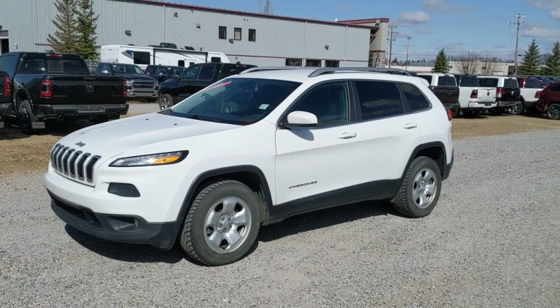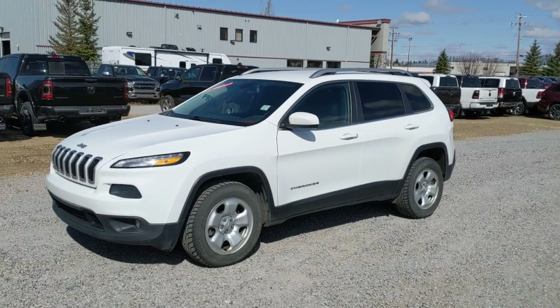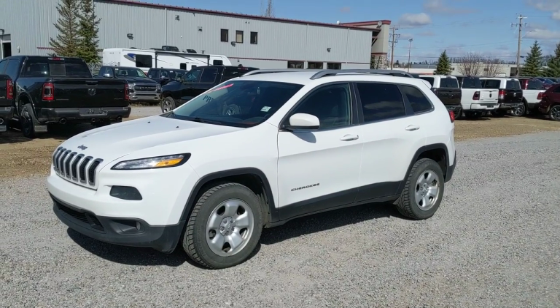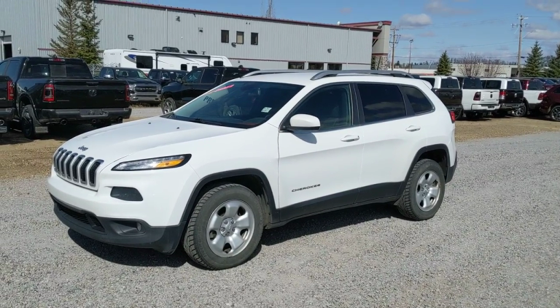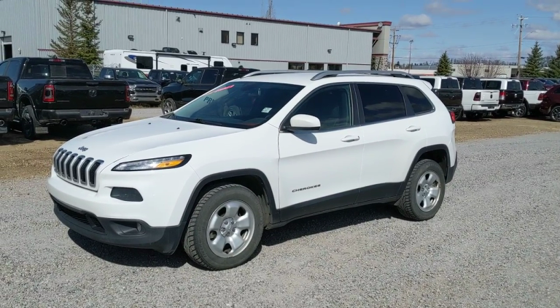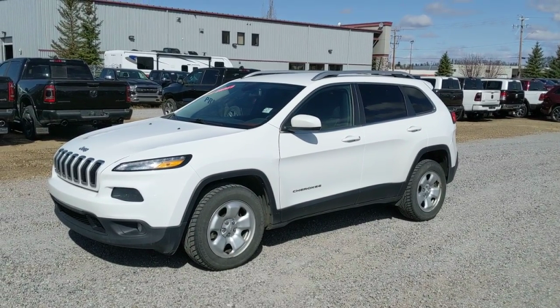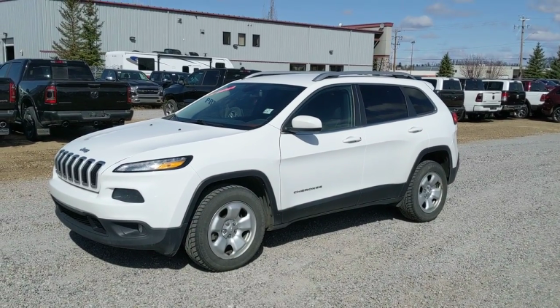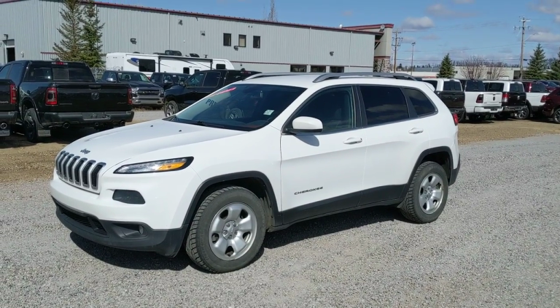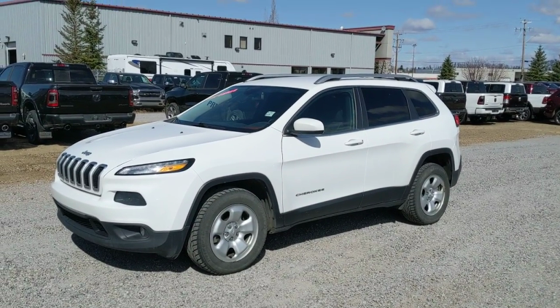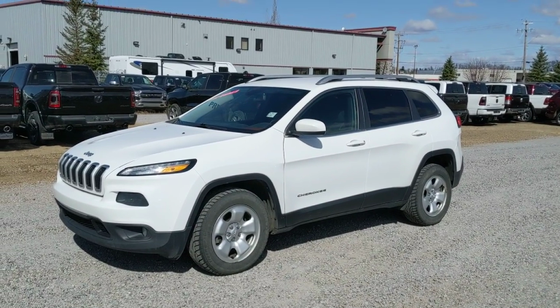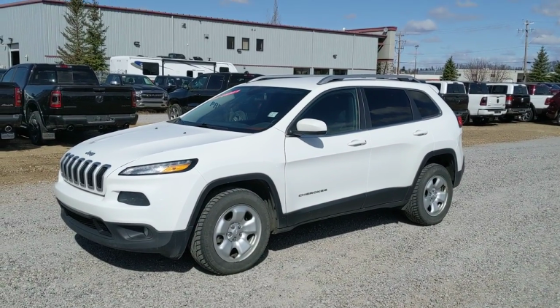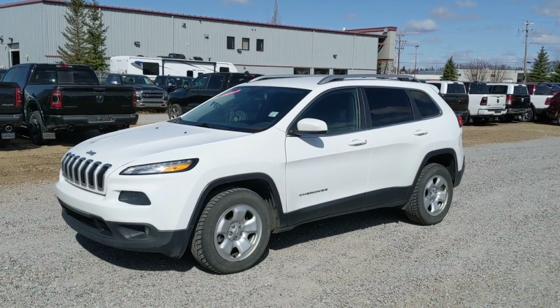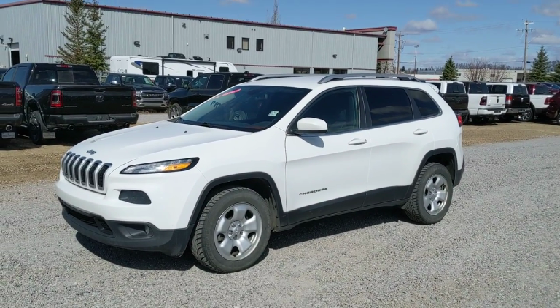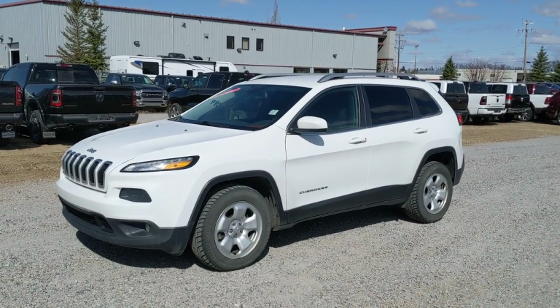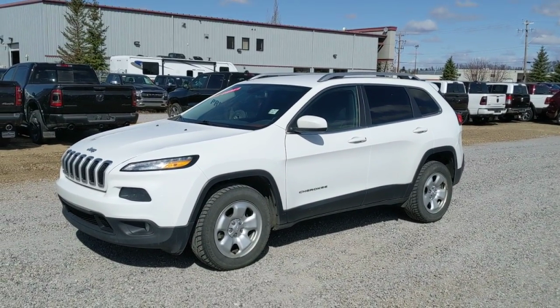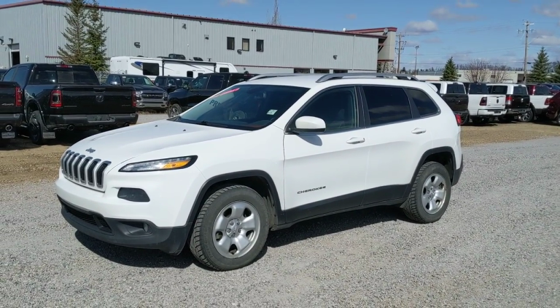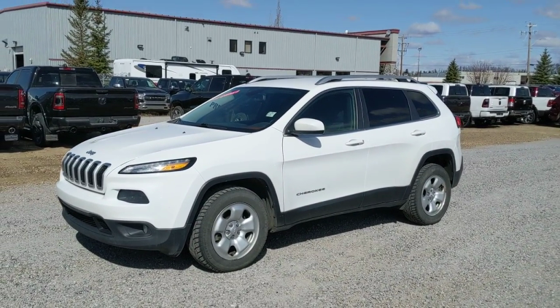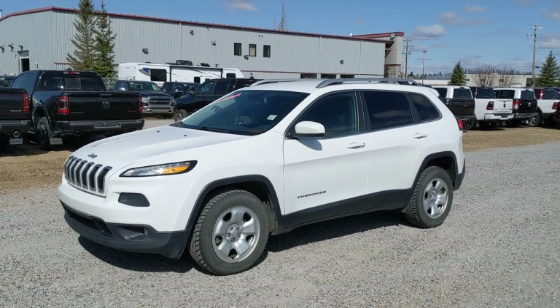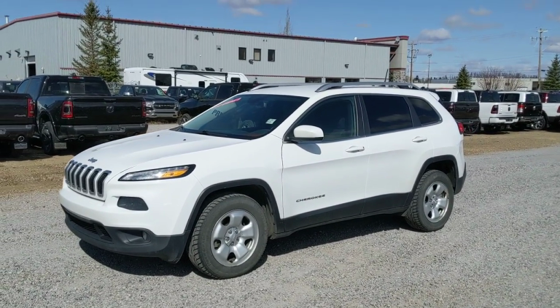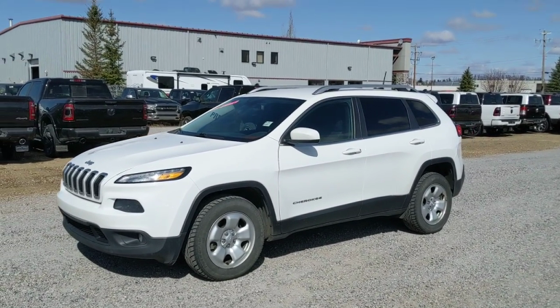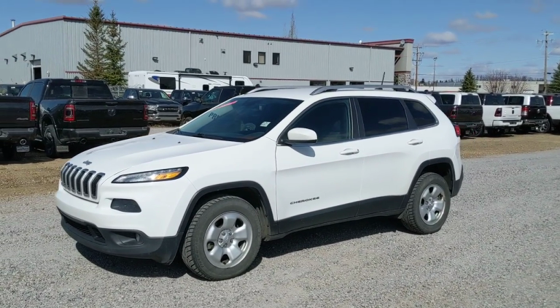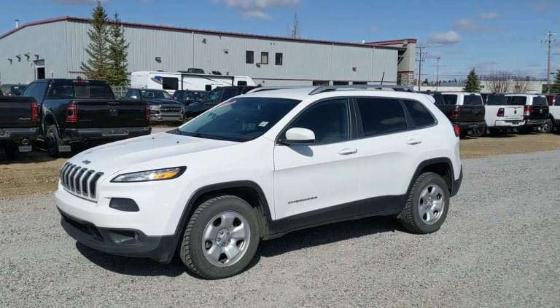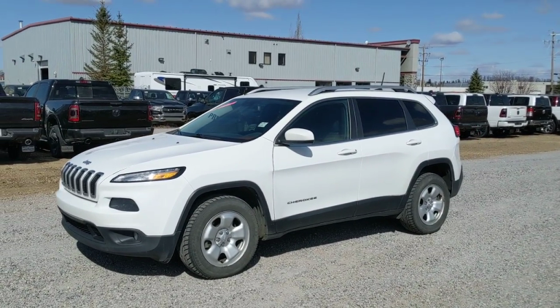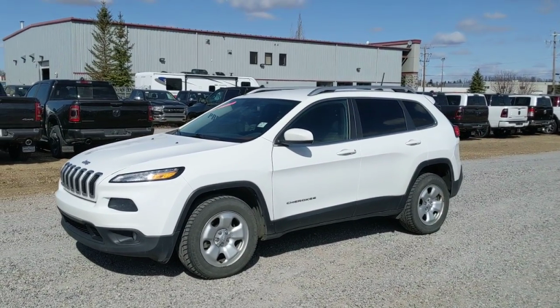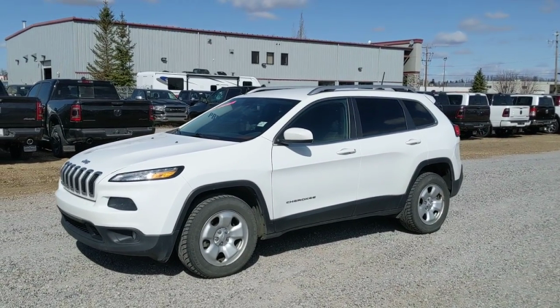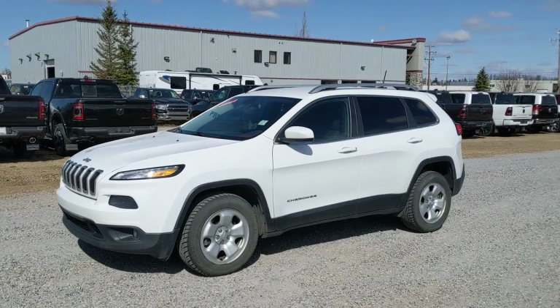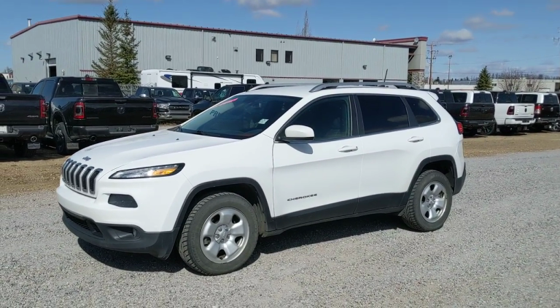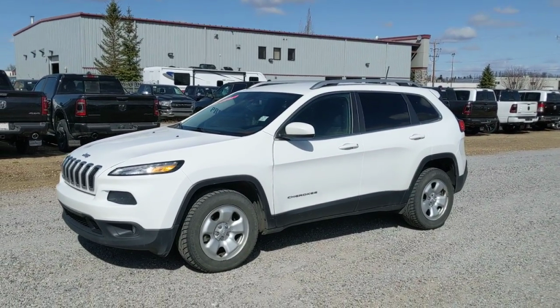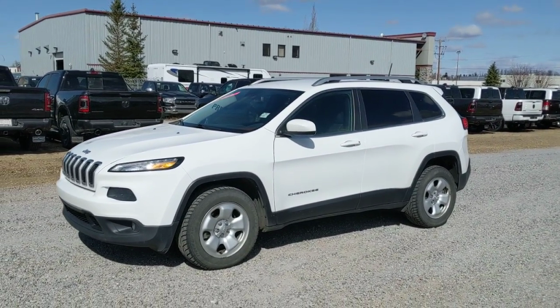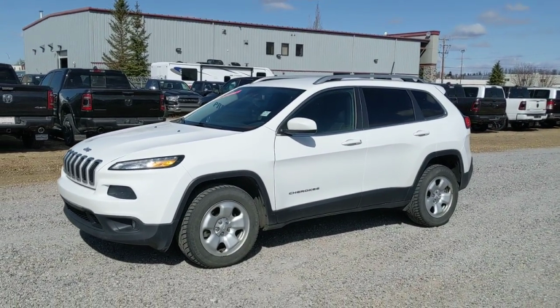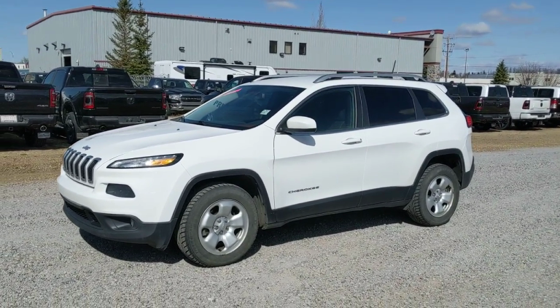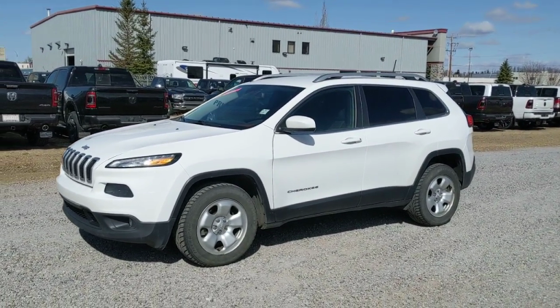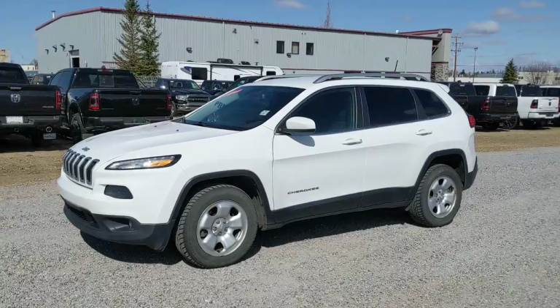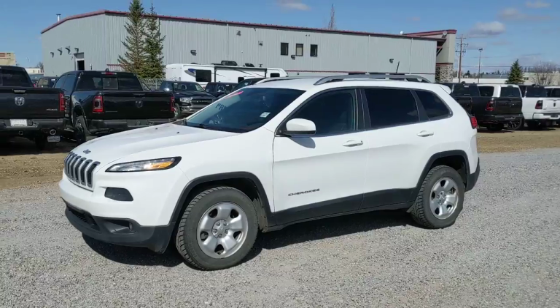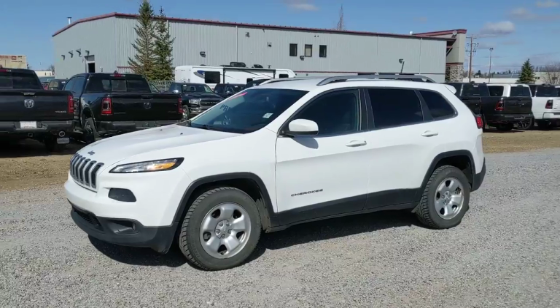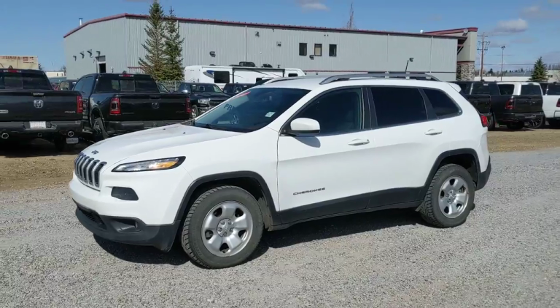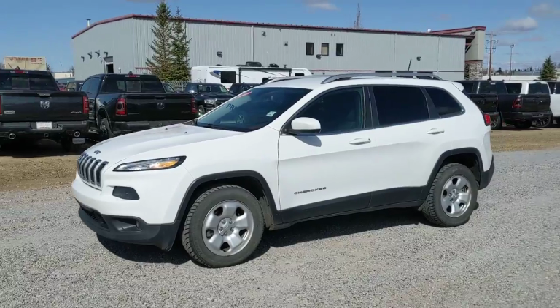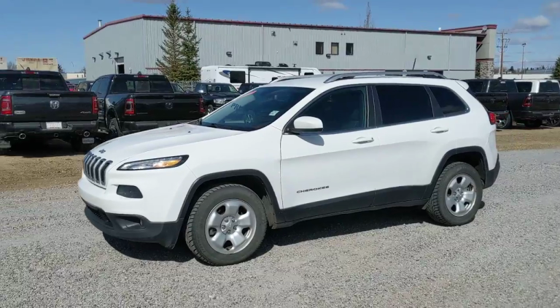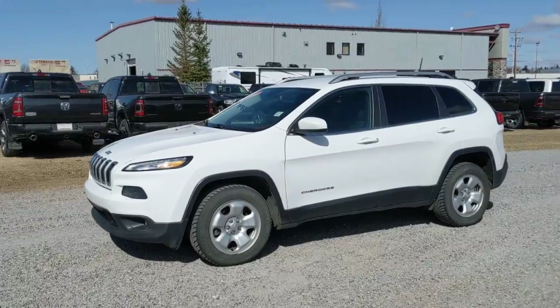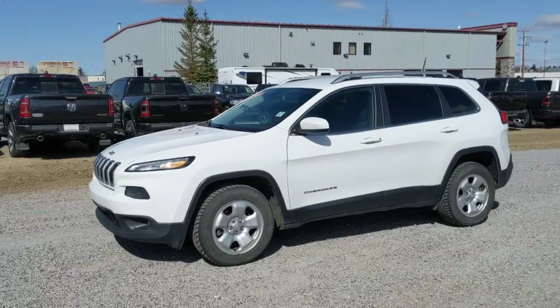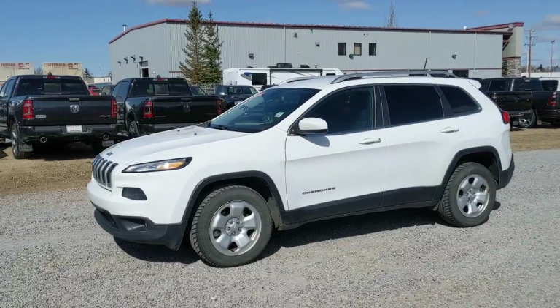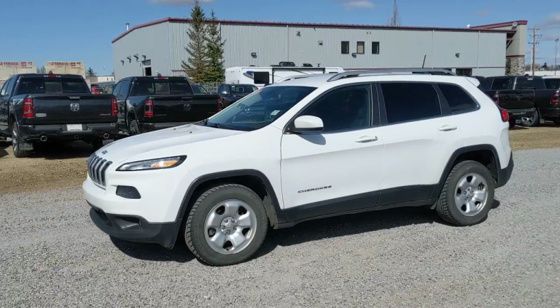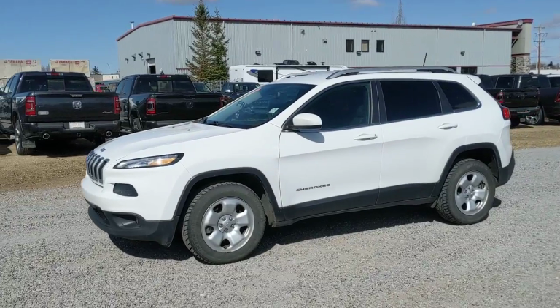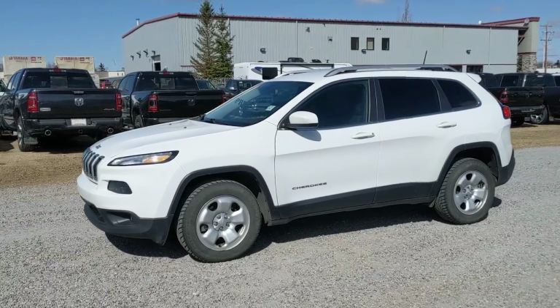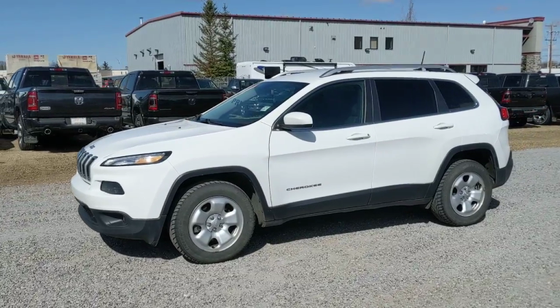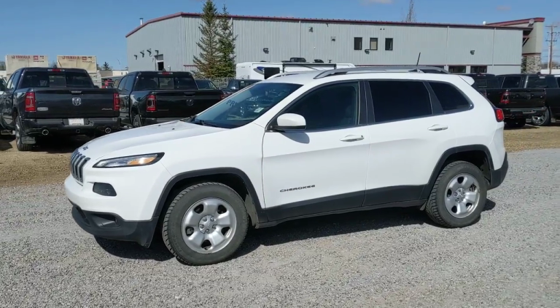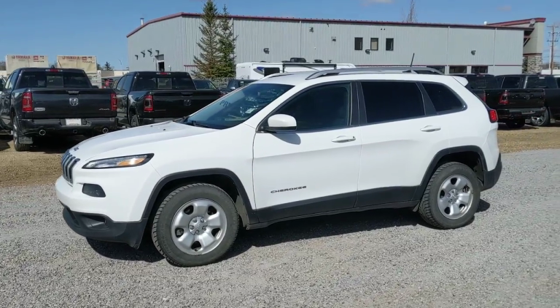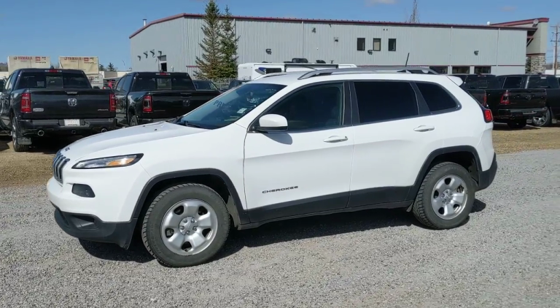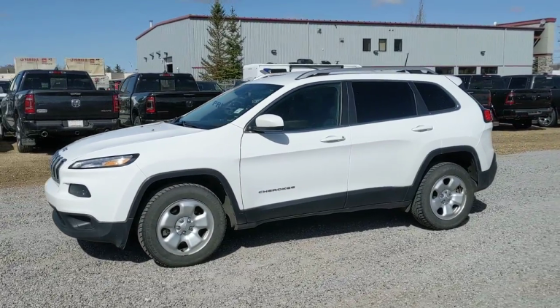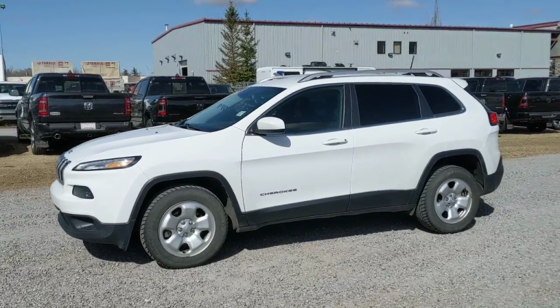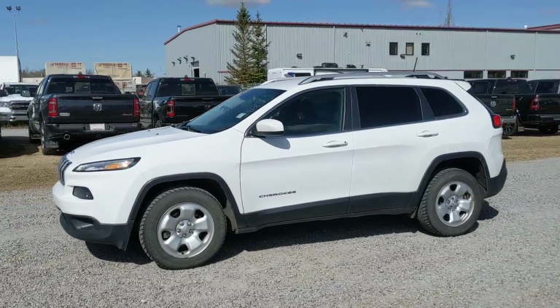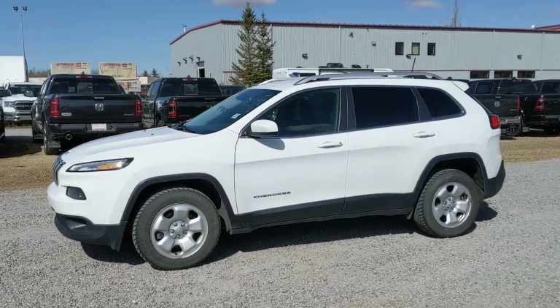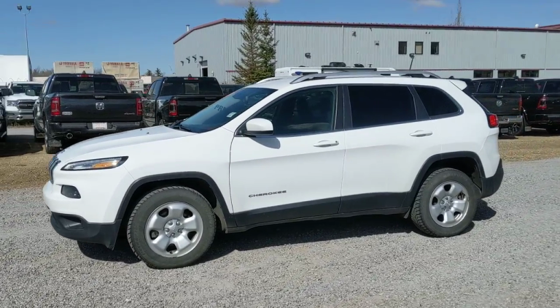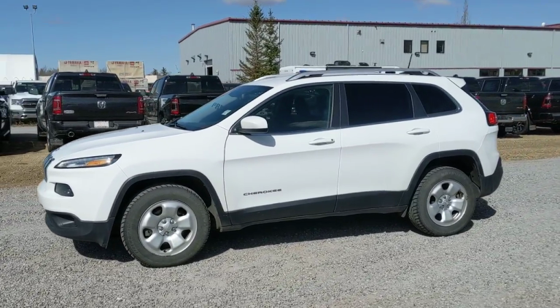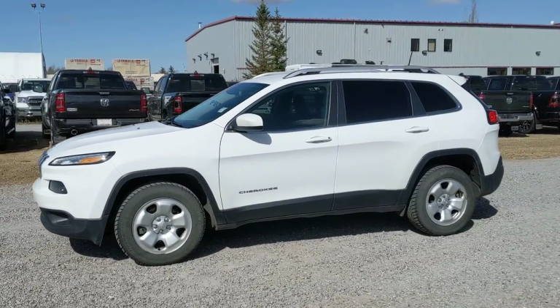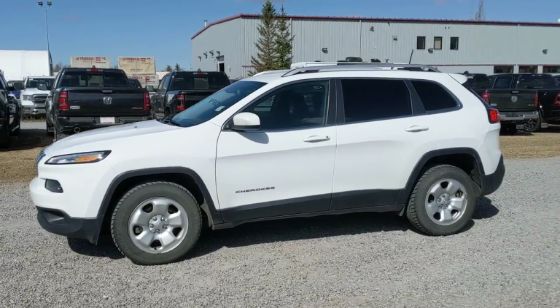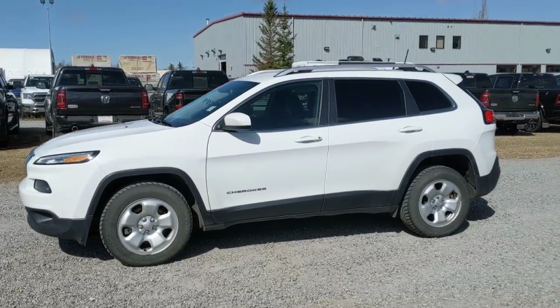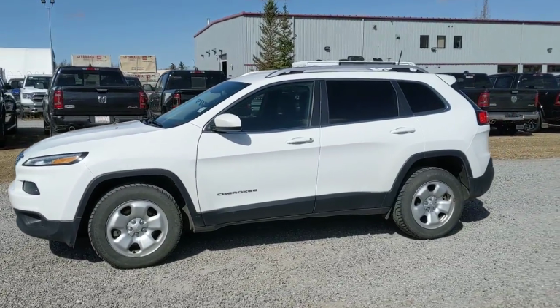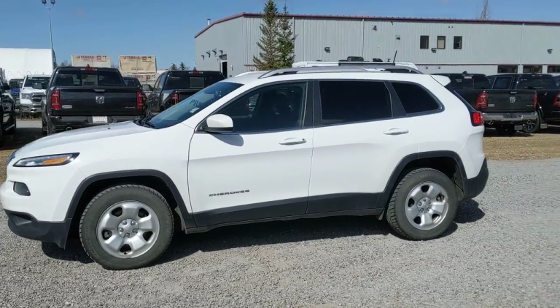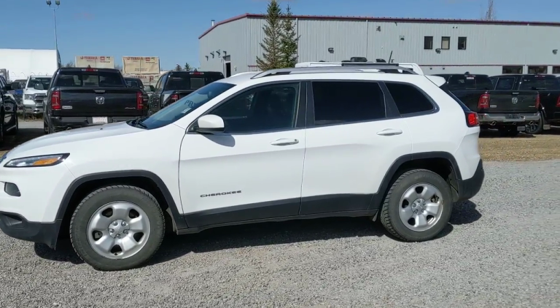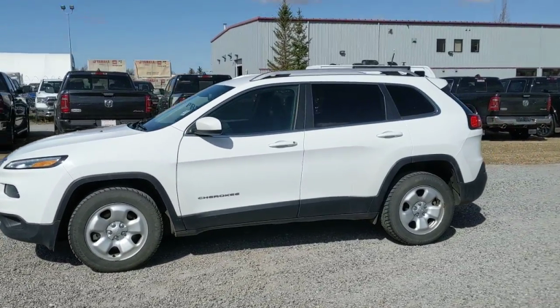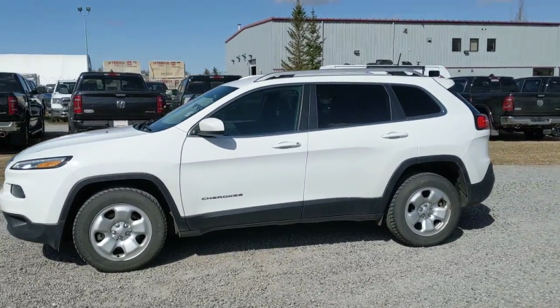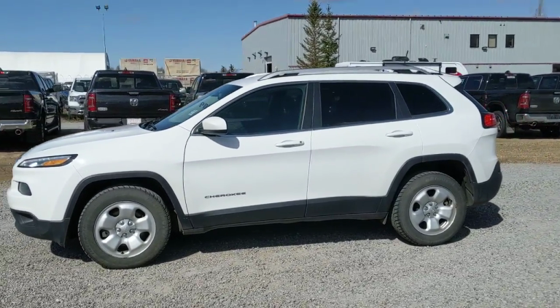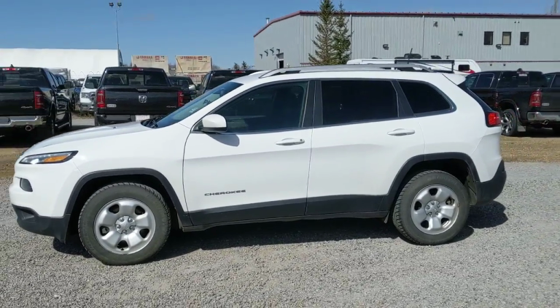Hey everyone, Tide Straight Line Chrysler. Today I got a 2016 Jeep Cherokee North. I'm just gonna do a quick walk around here, show you a few features.